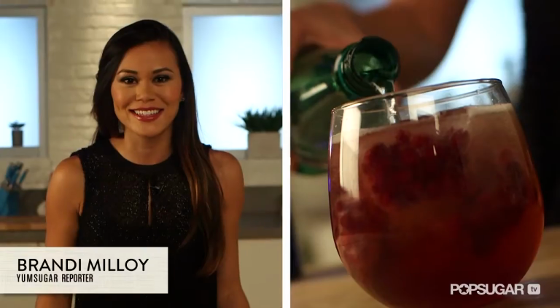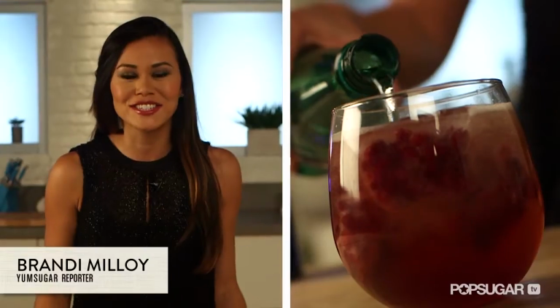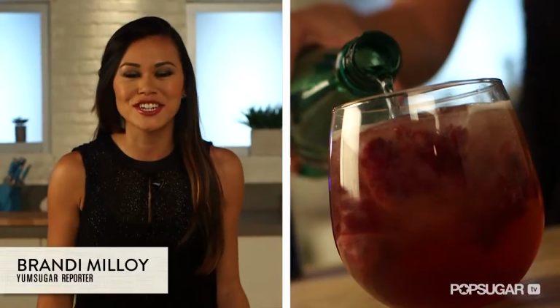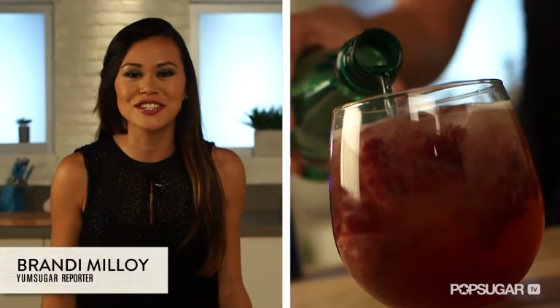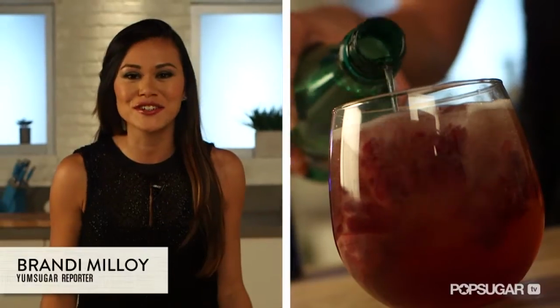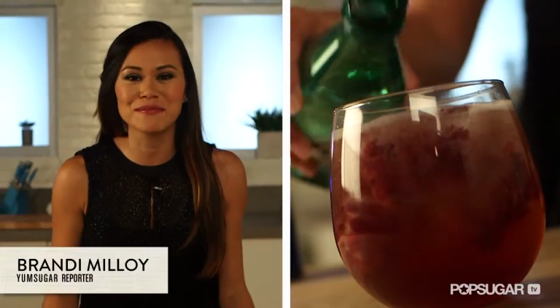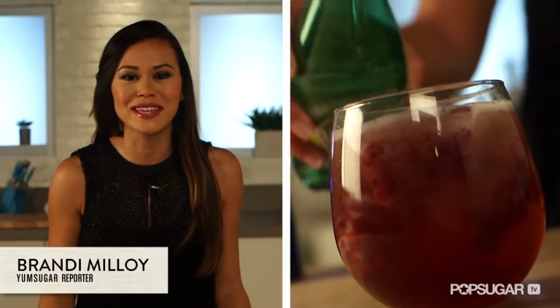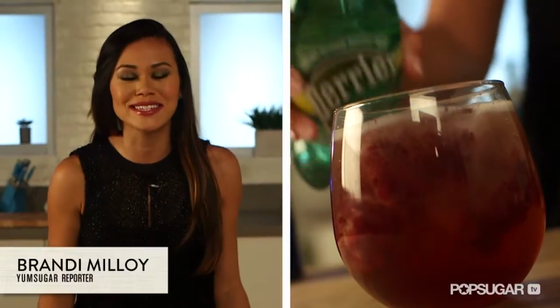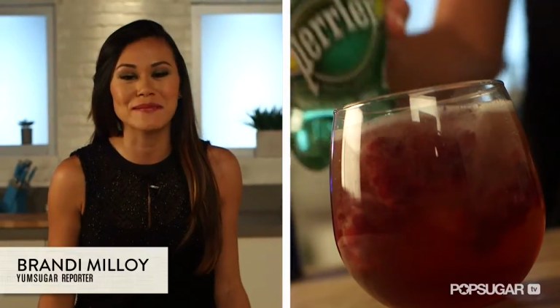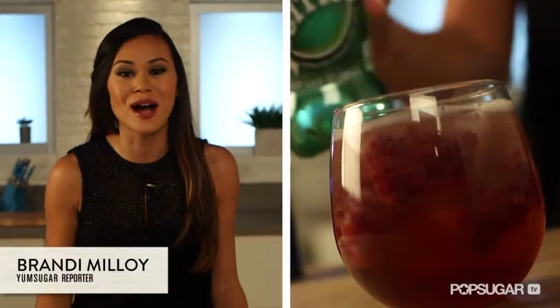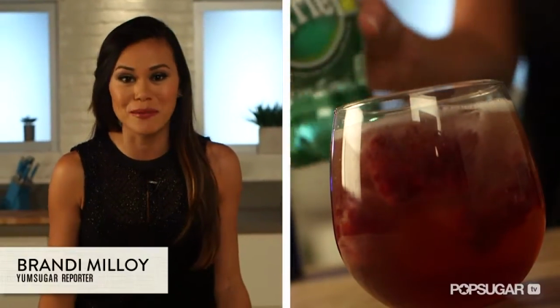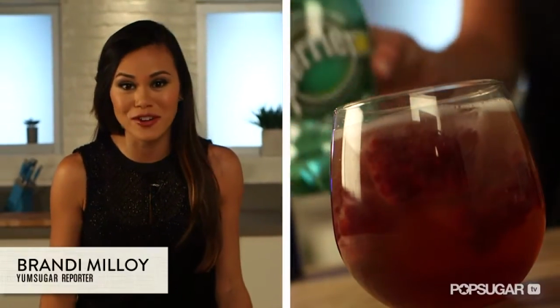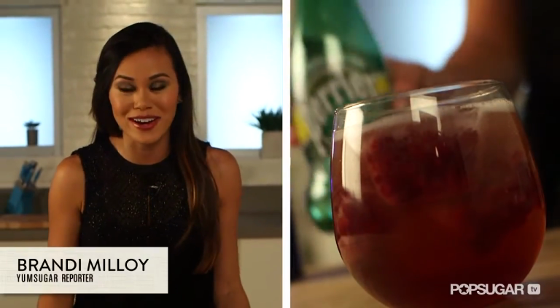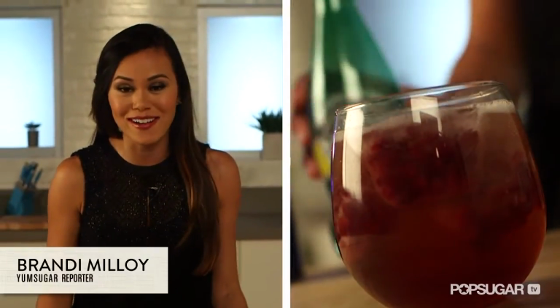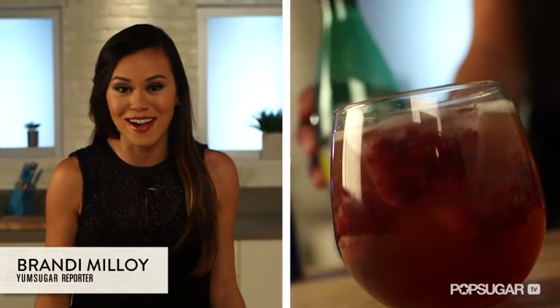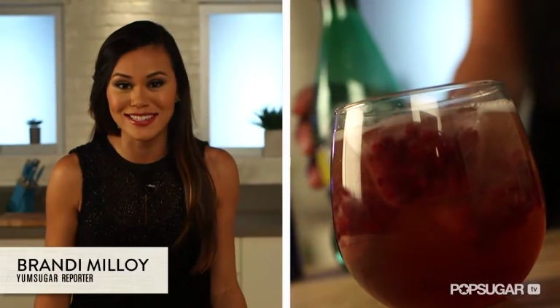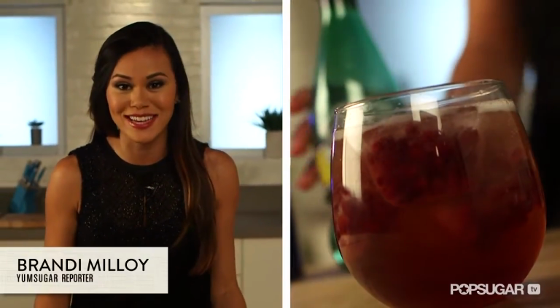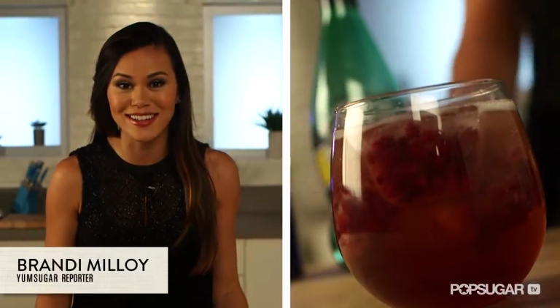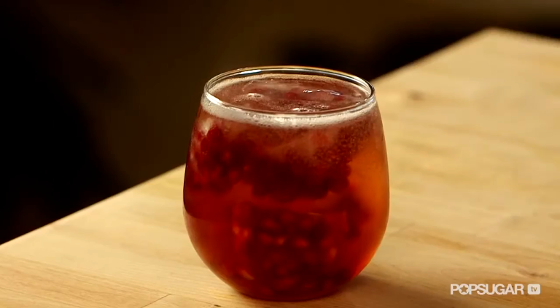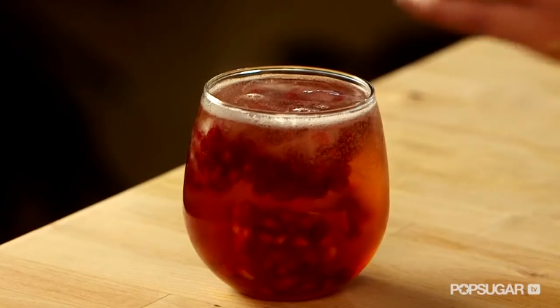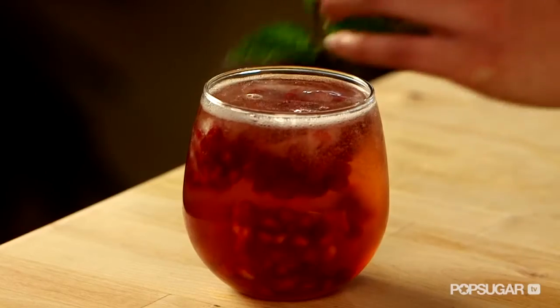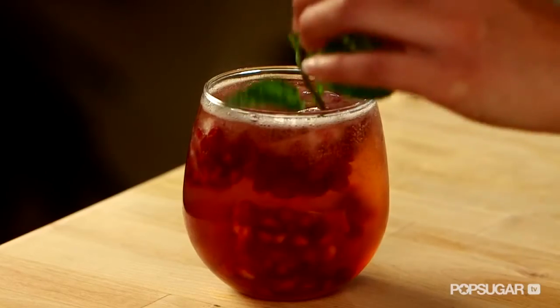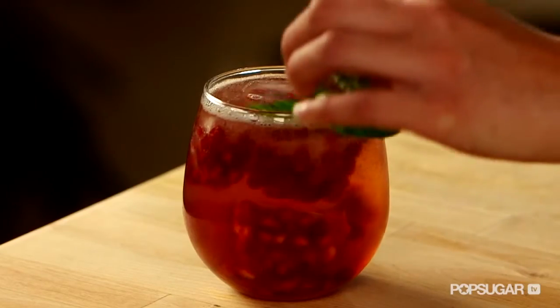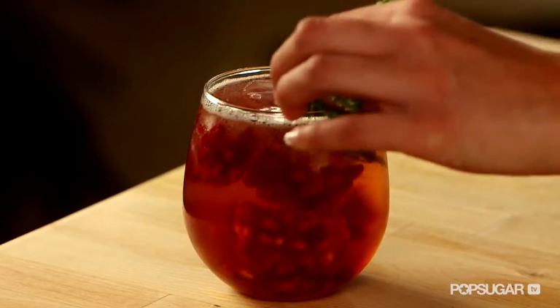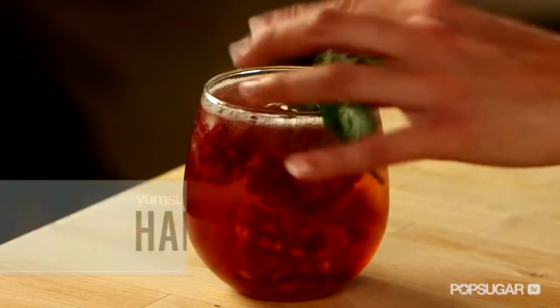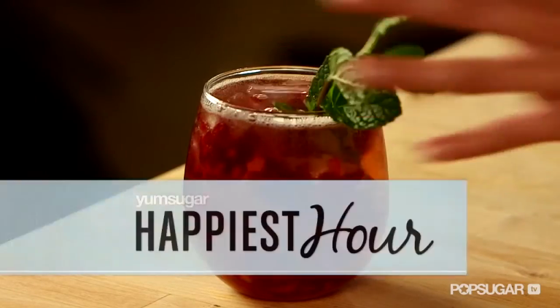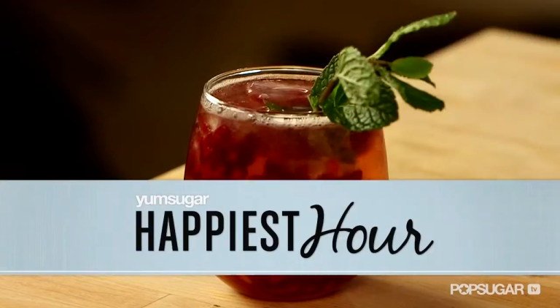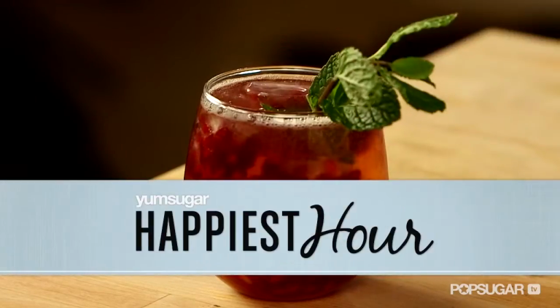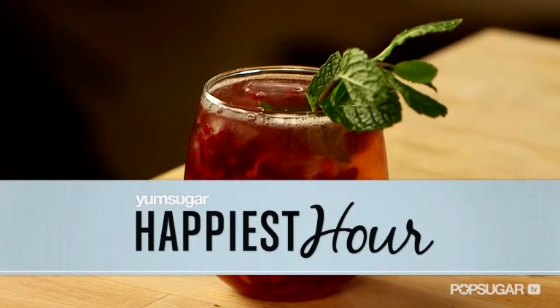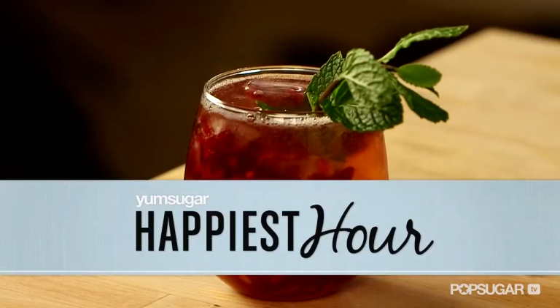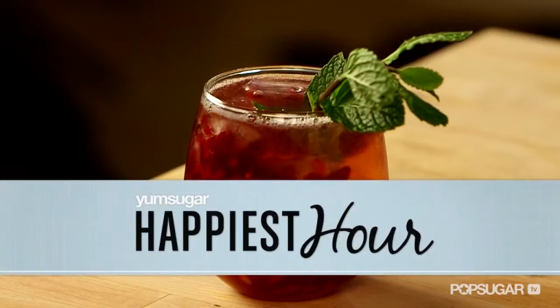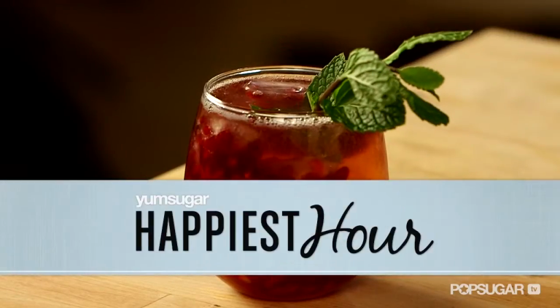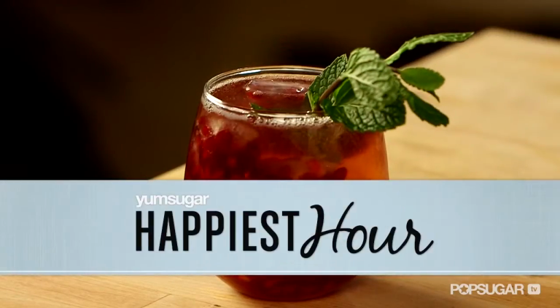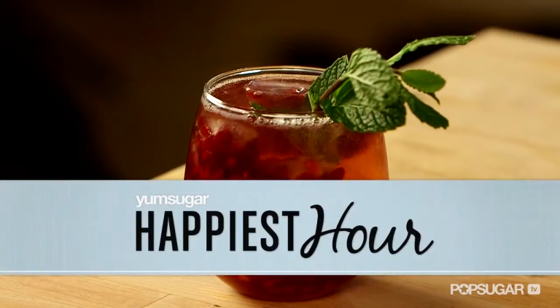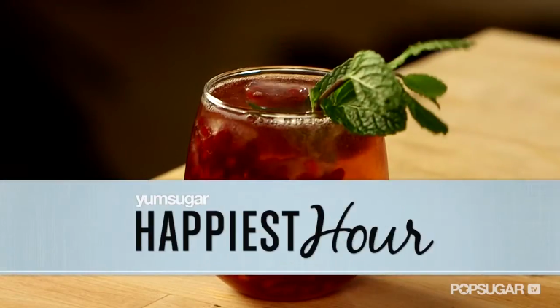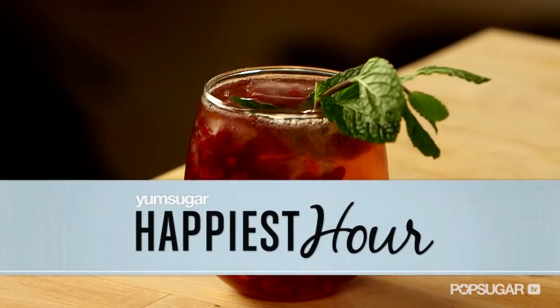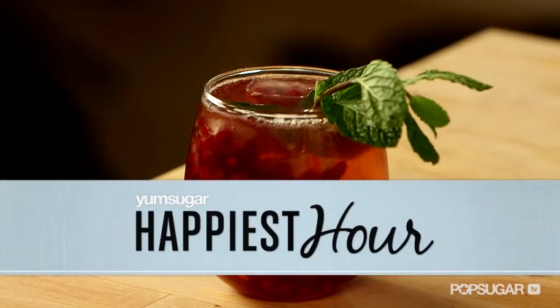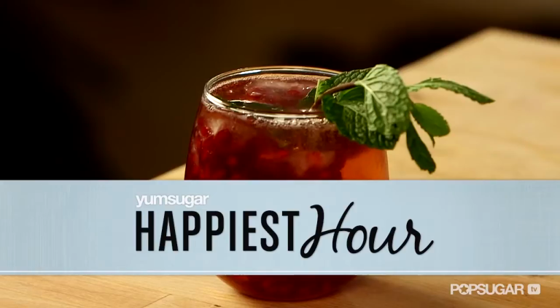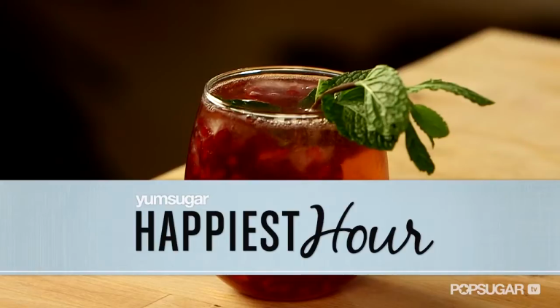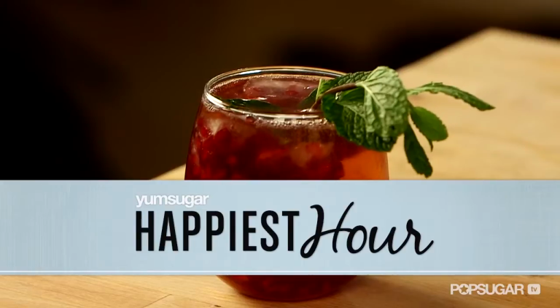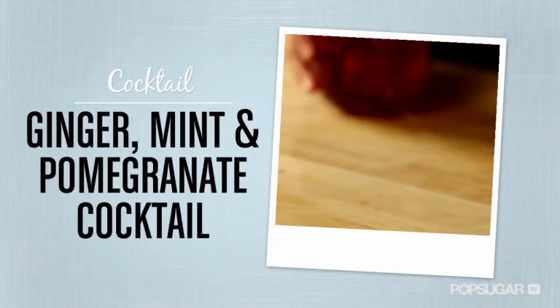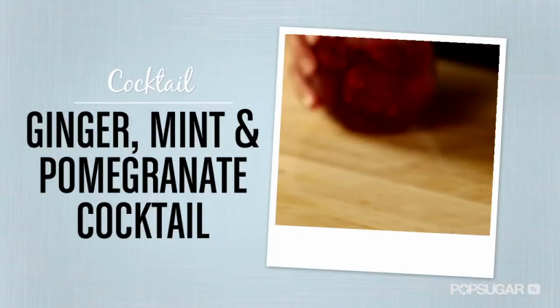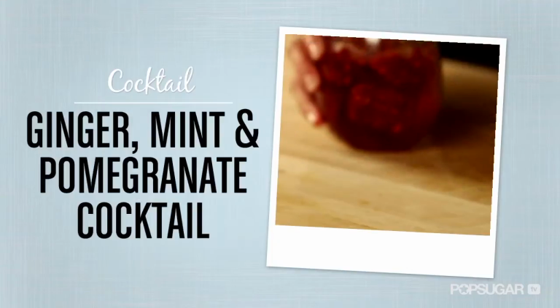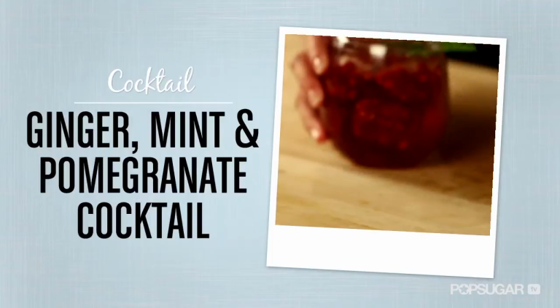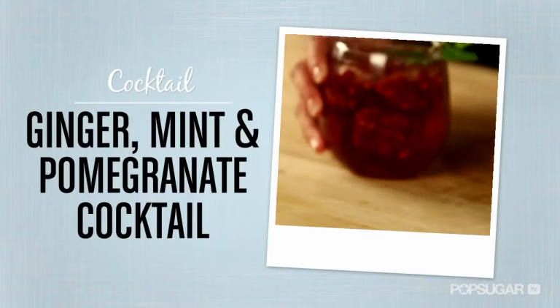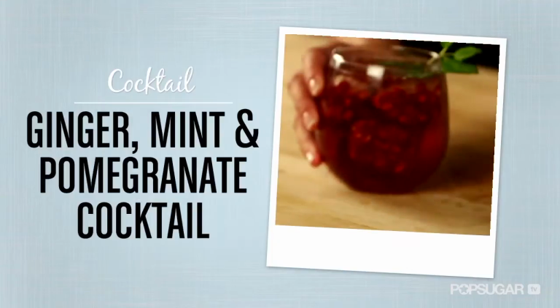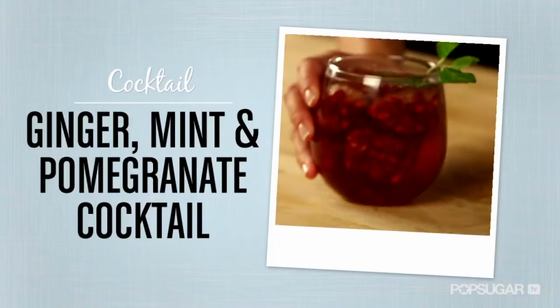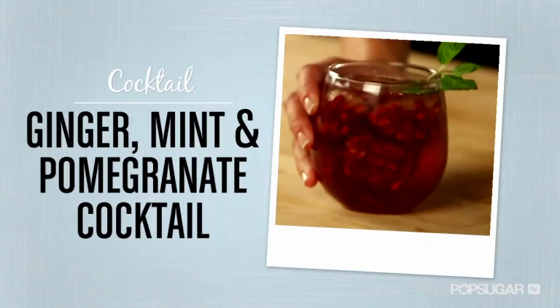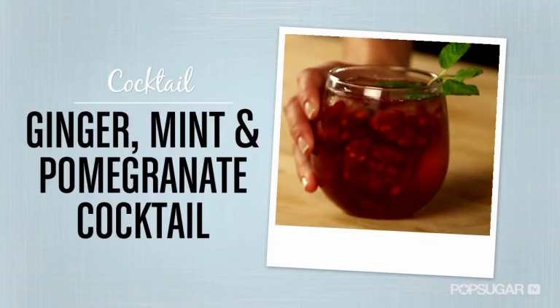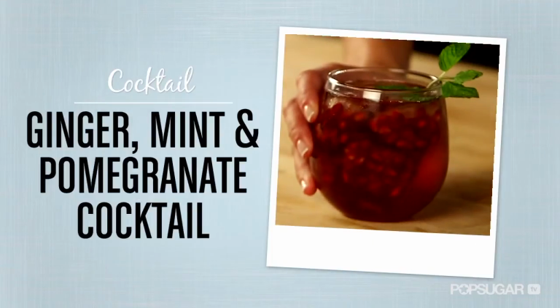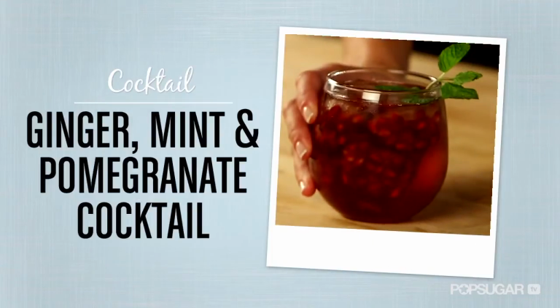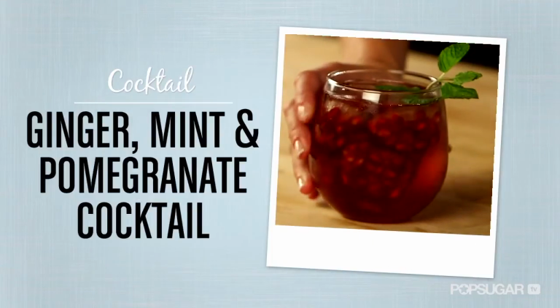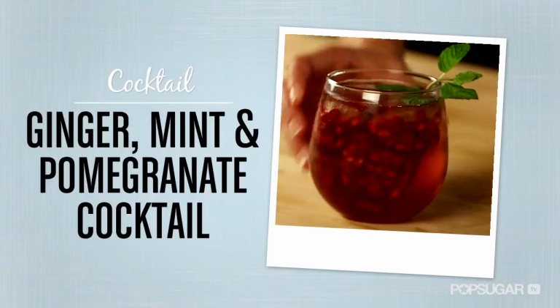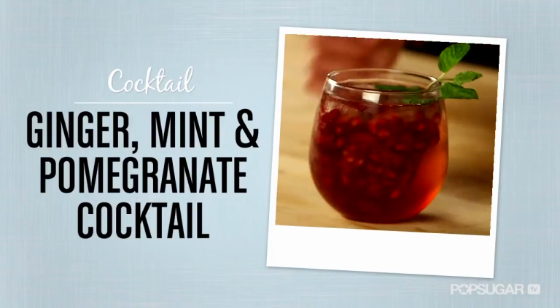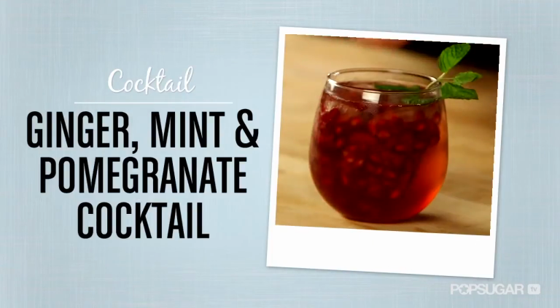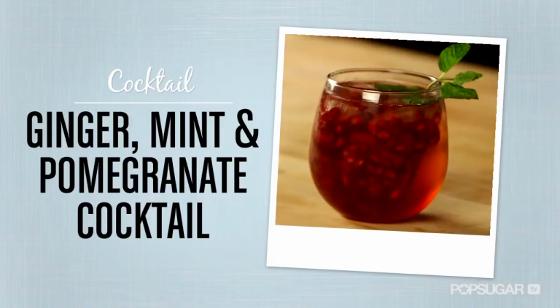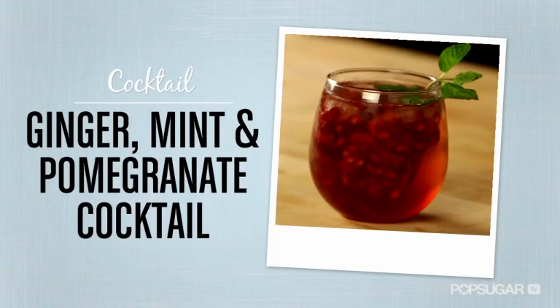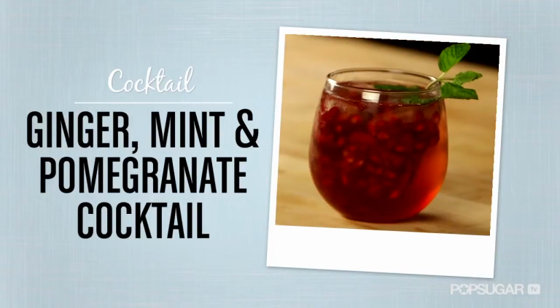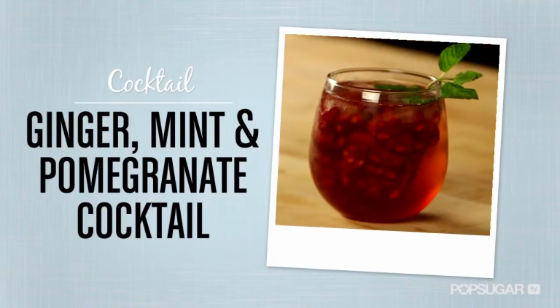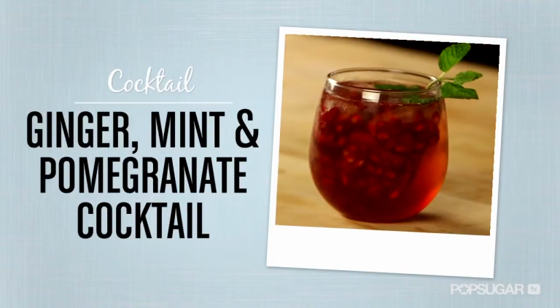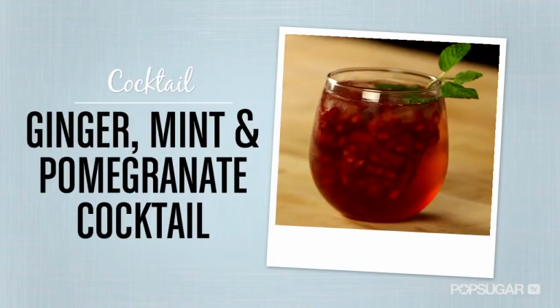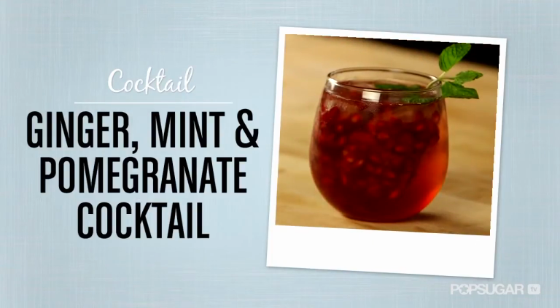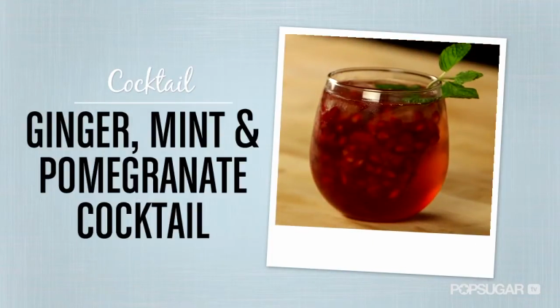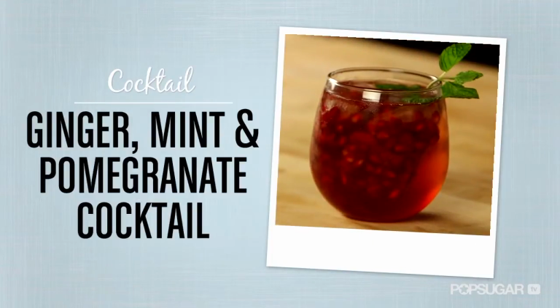This ginger, mint, and pomegranate cocktail has just the right amount of bite, tart, and zing. And it's festive enough for year-round celebrations.